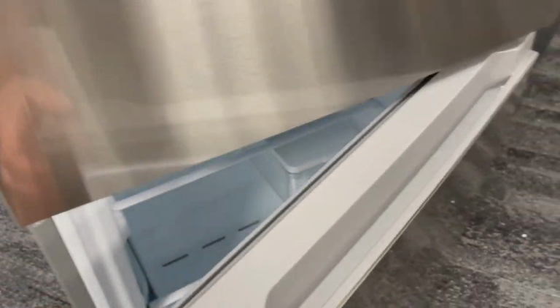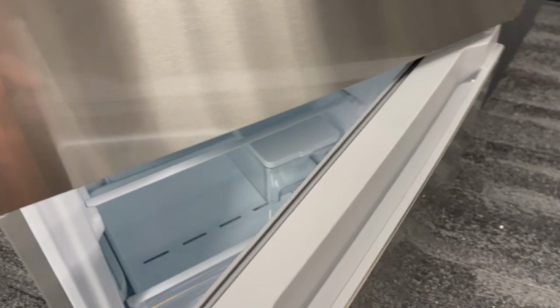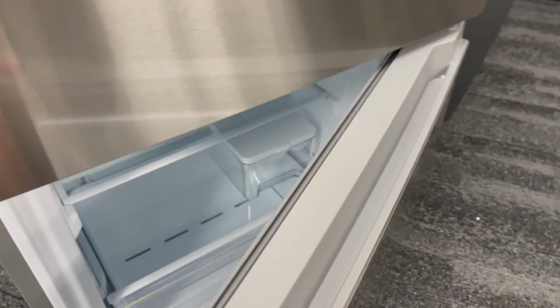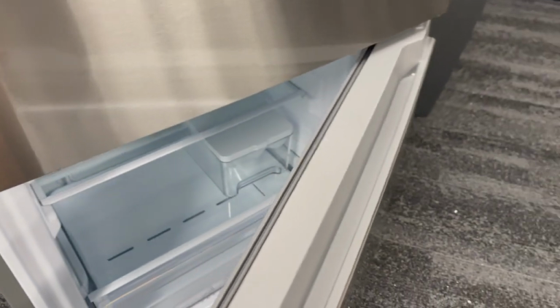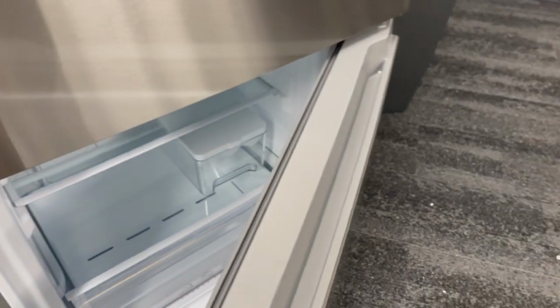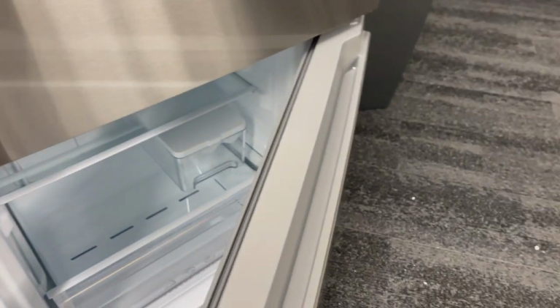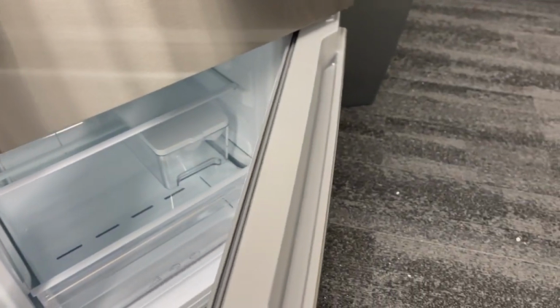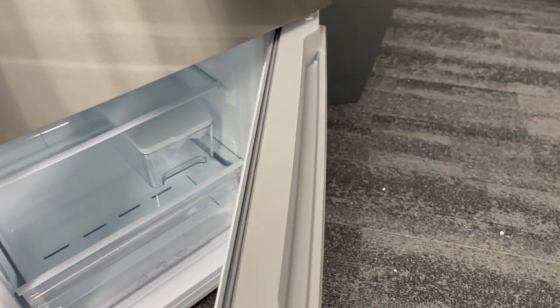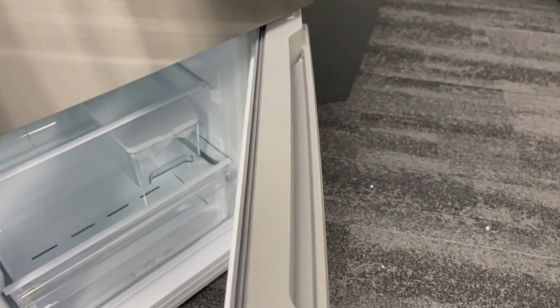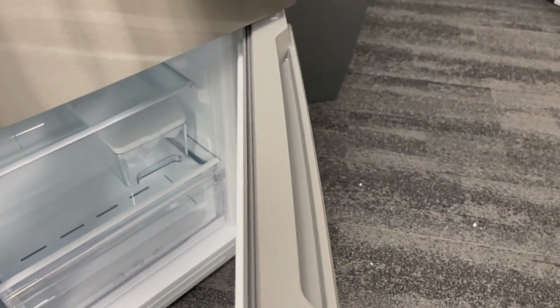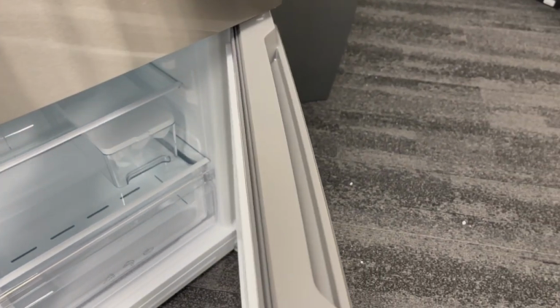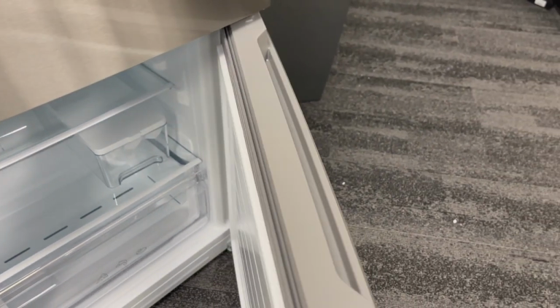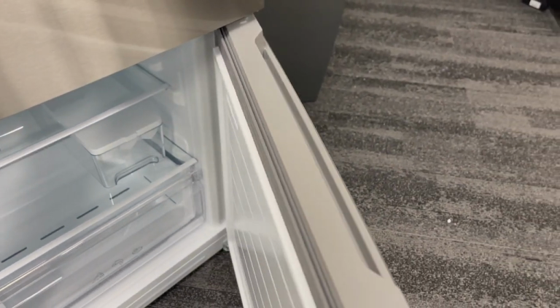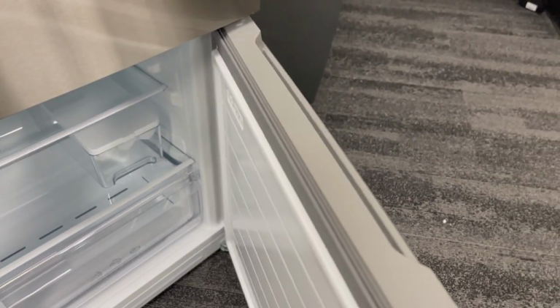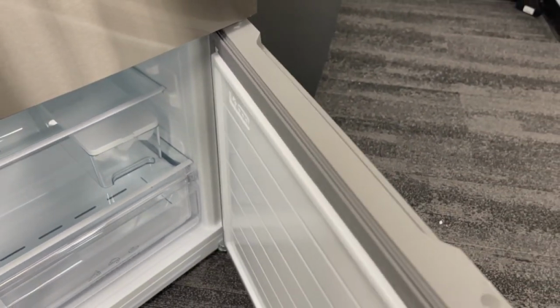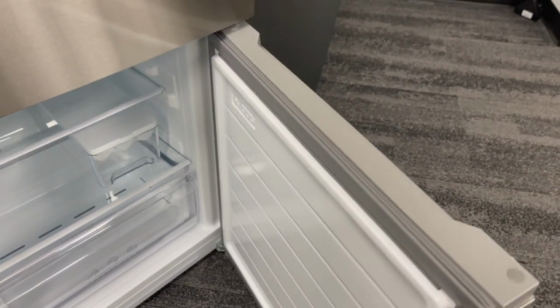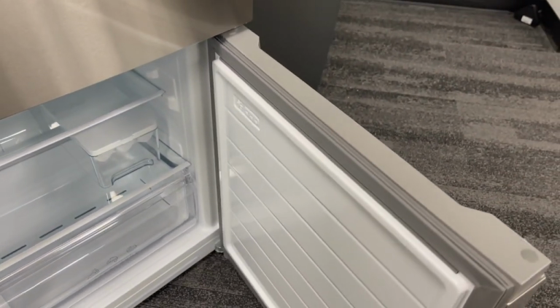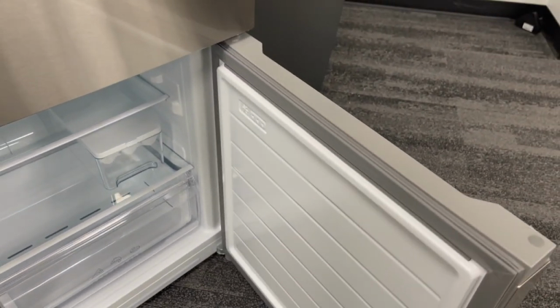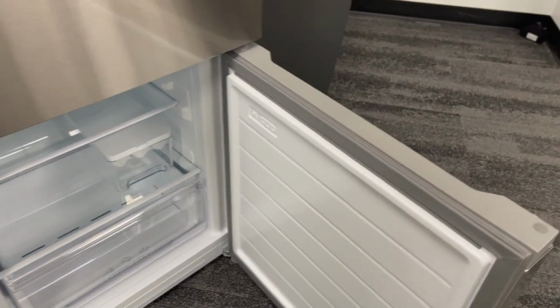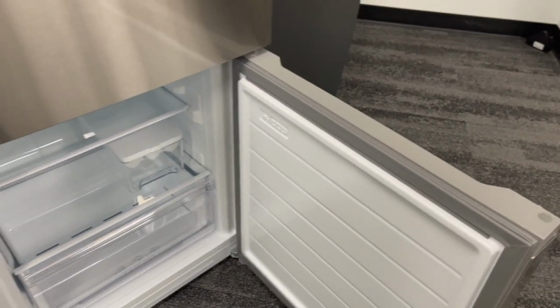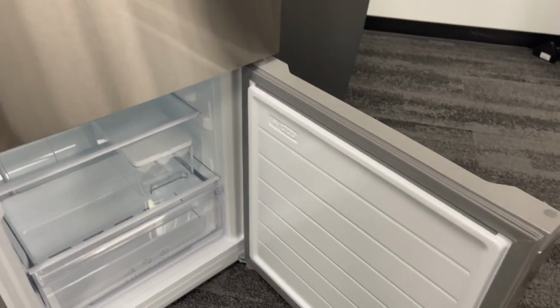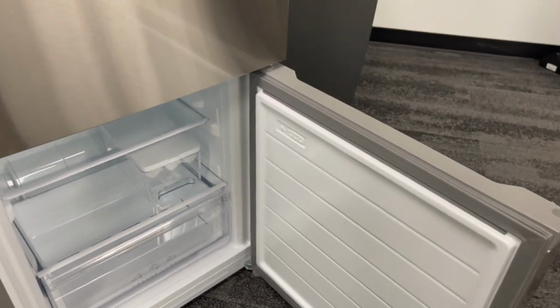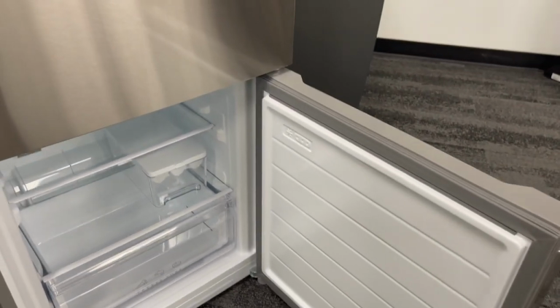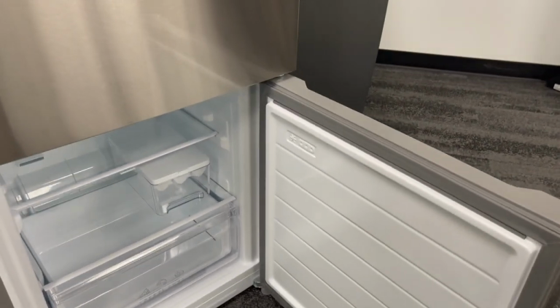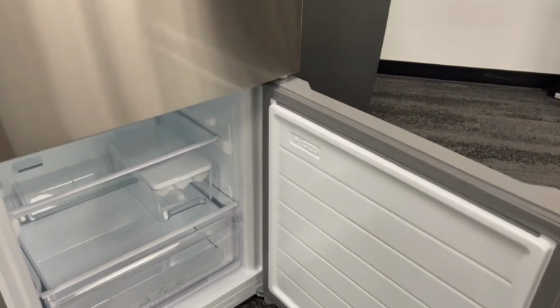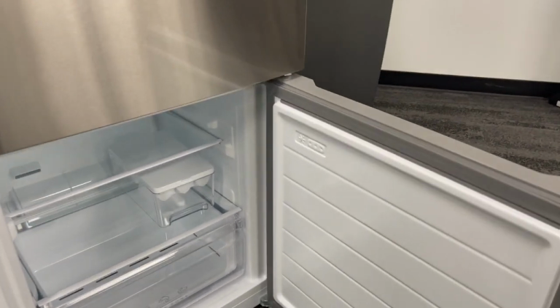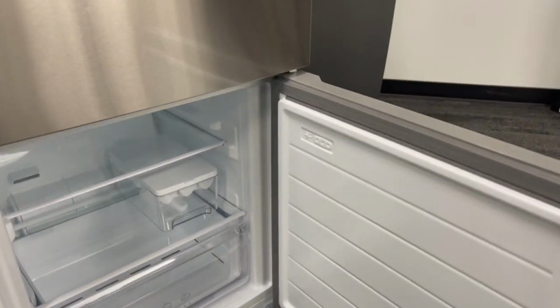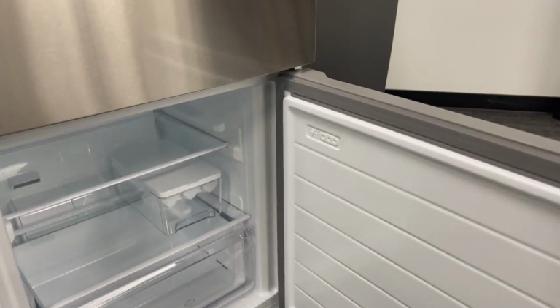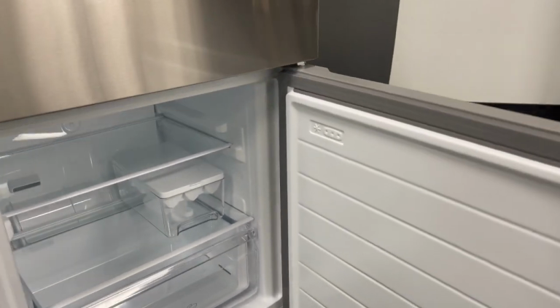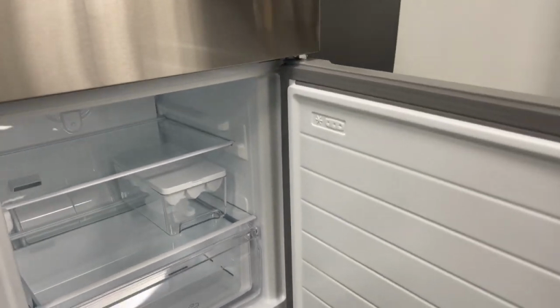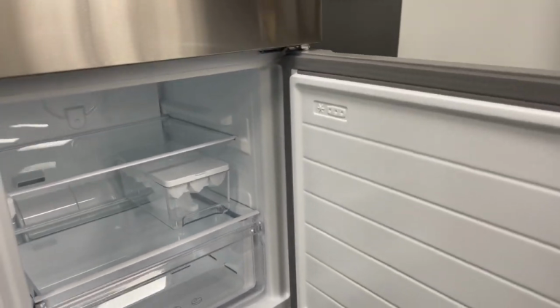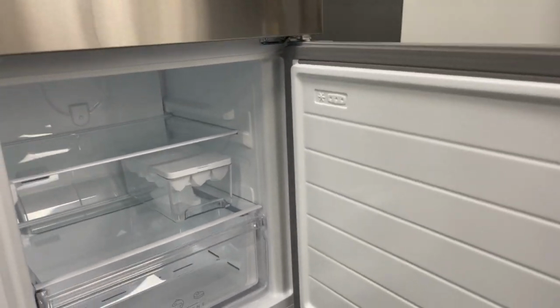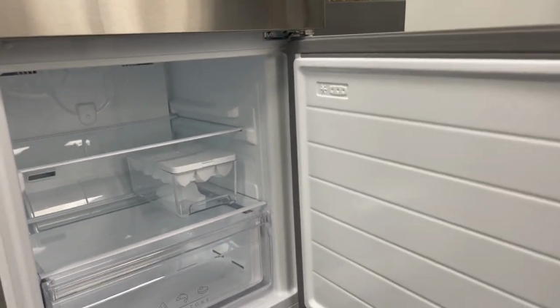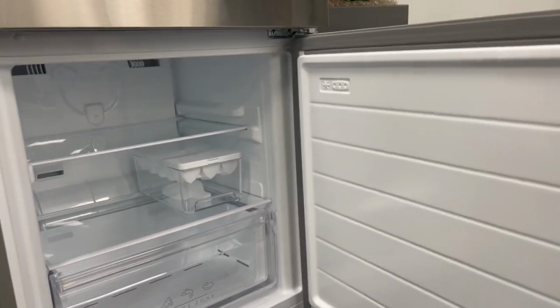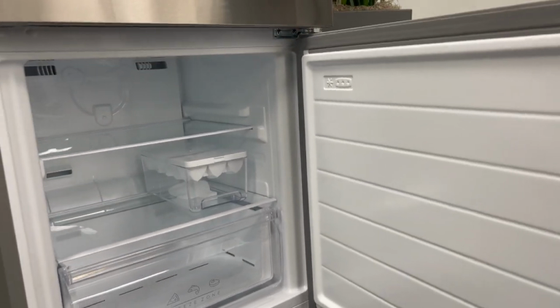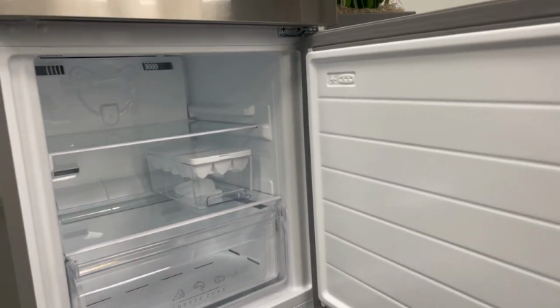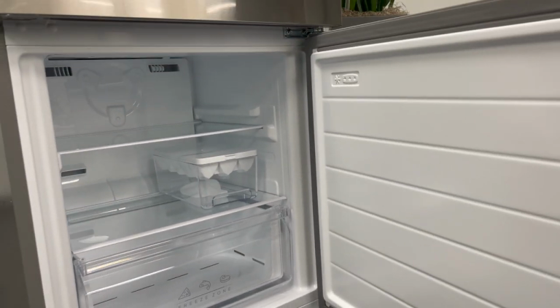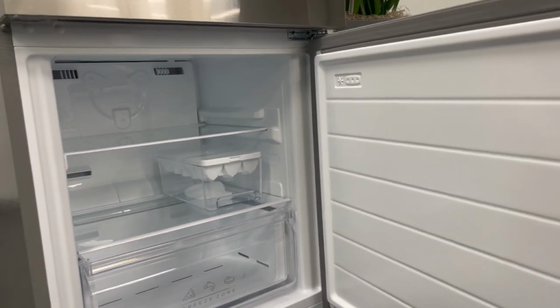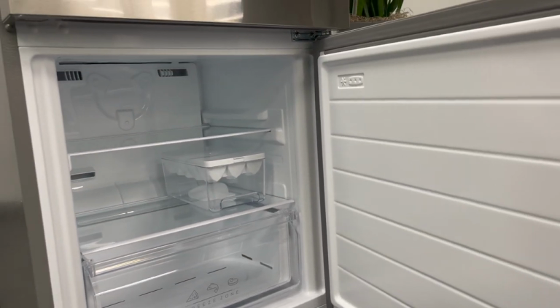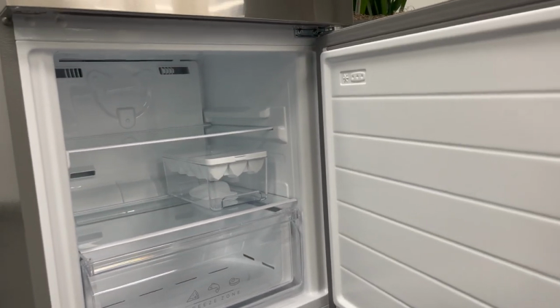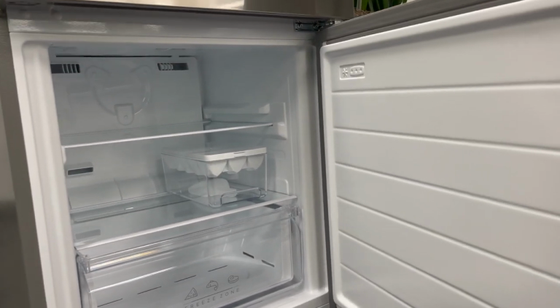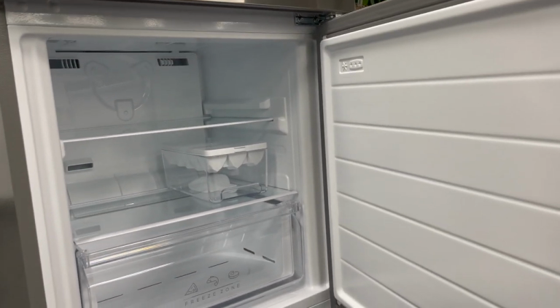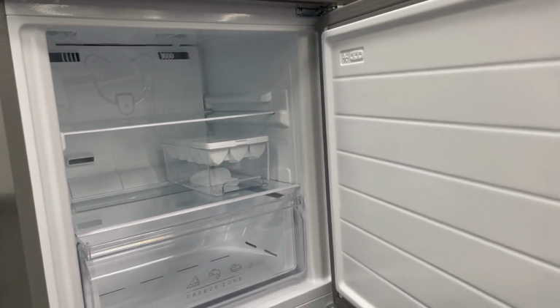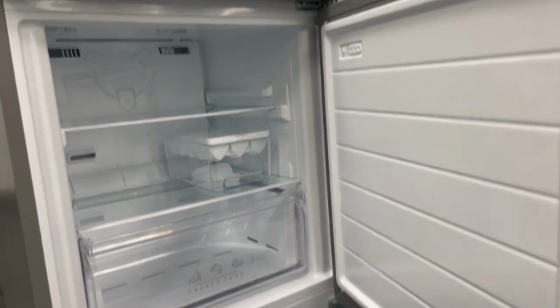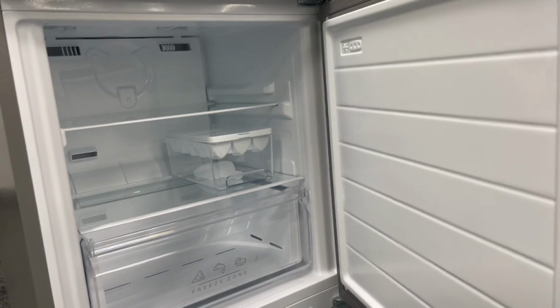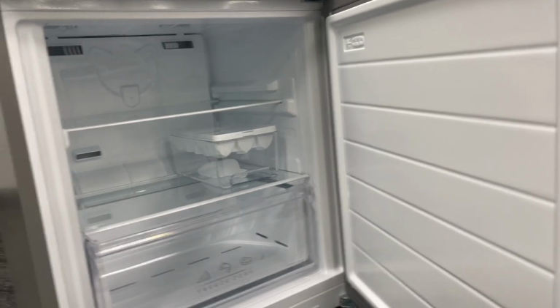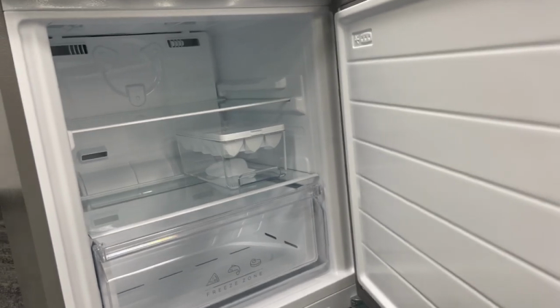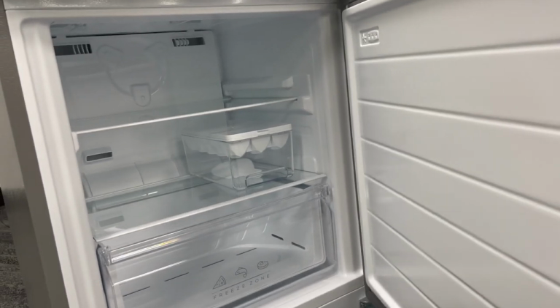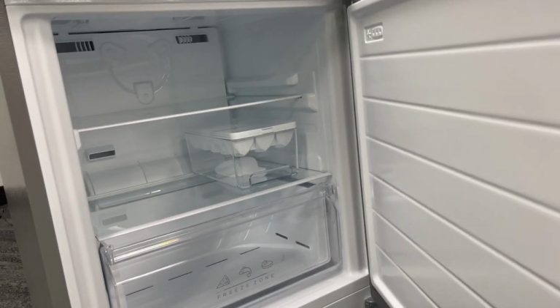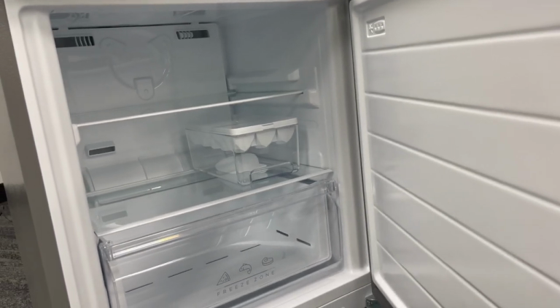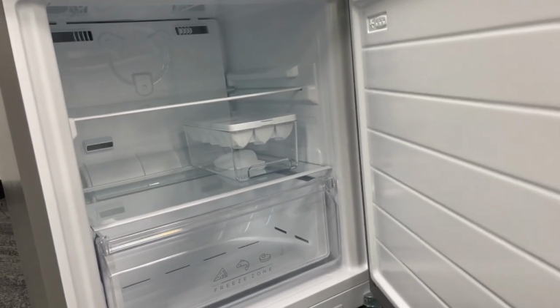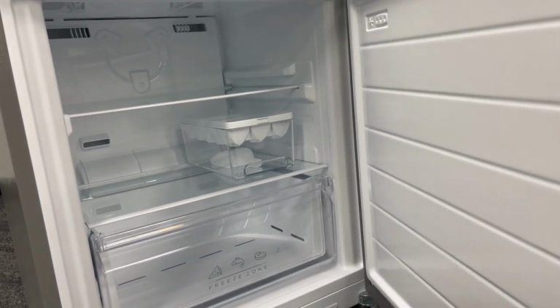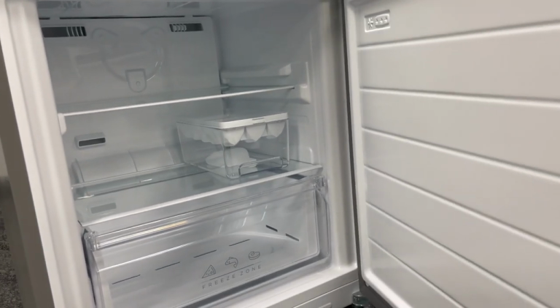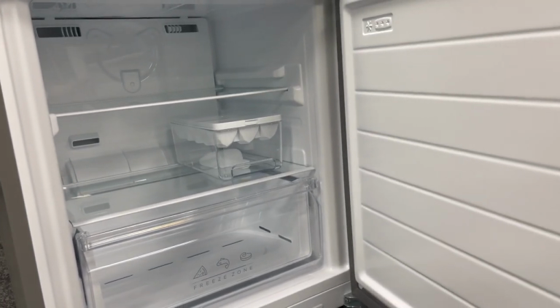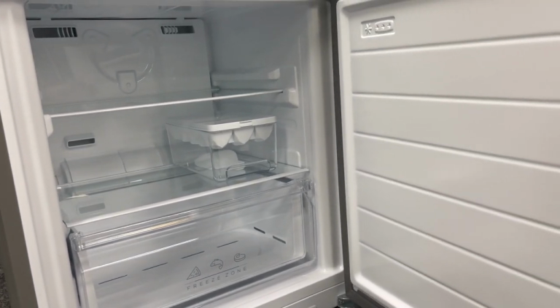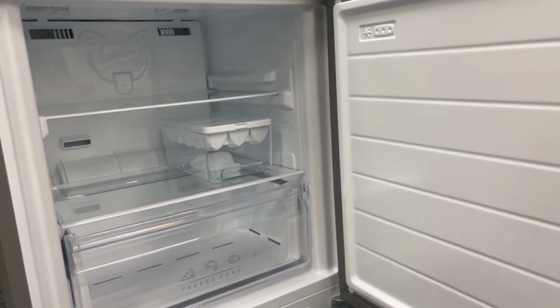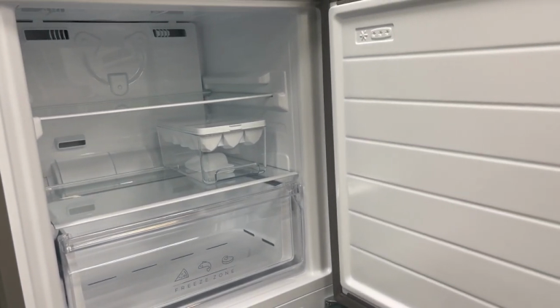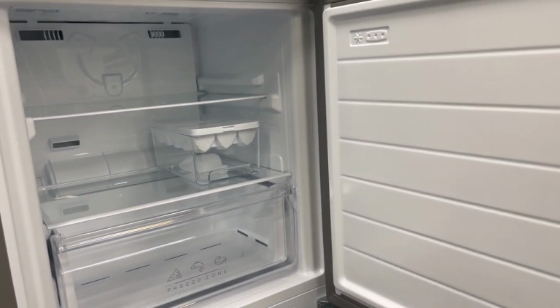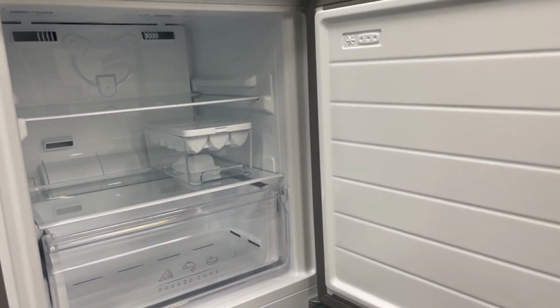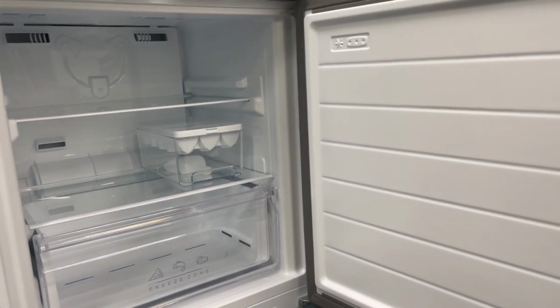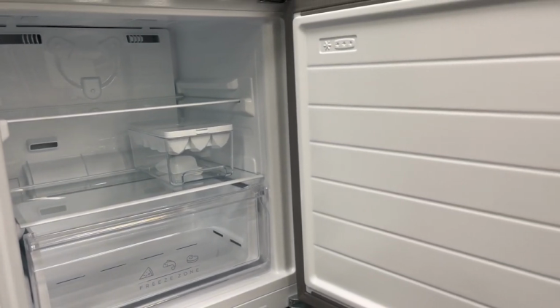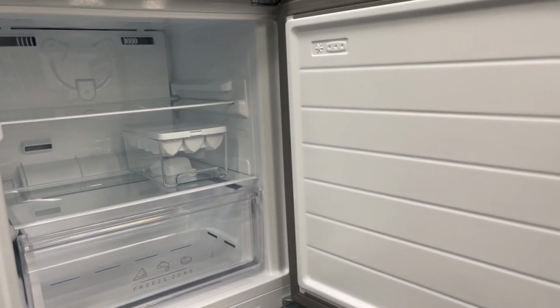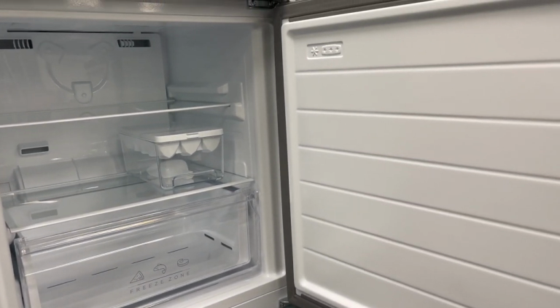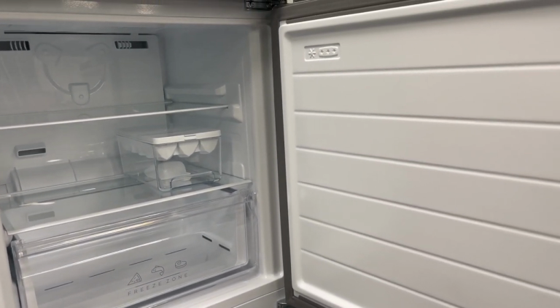Opening up the freezer is easy. You just pull it open on the side or on the top, and as you can see, there's a ton of room in the freezer too.